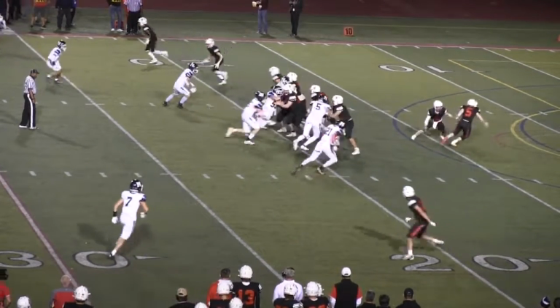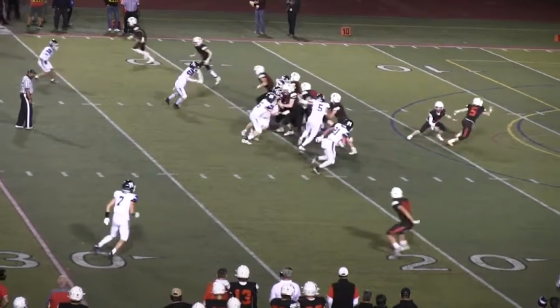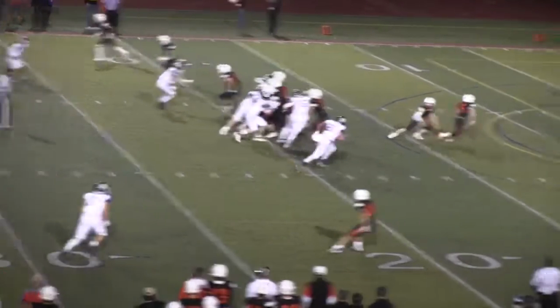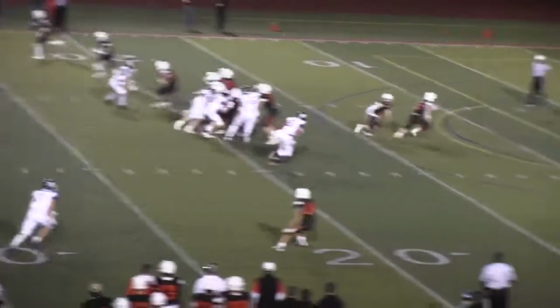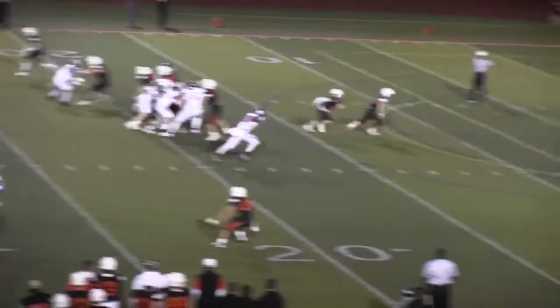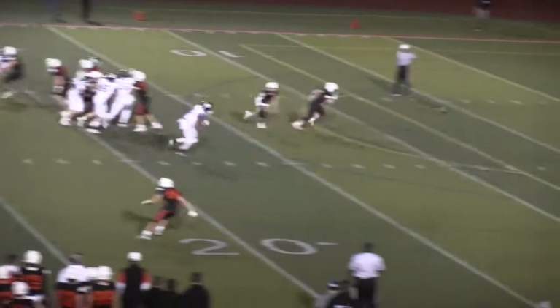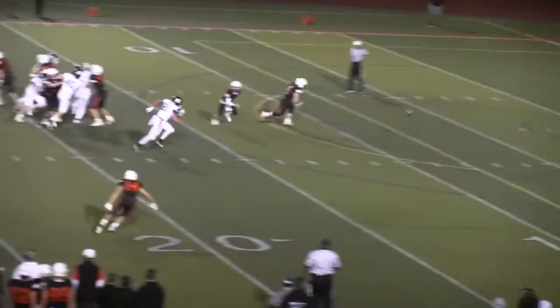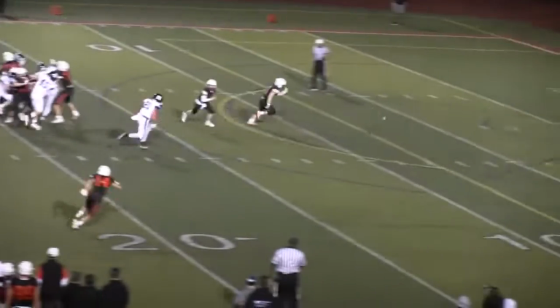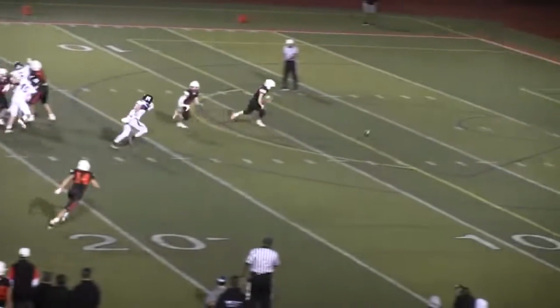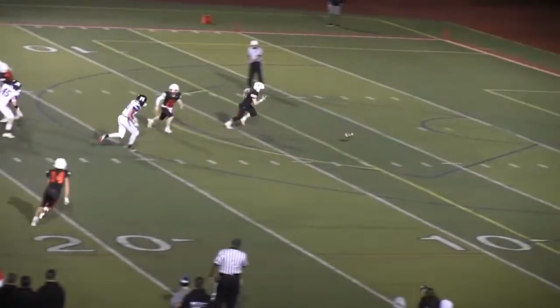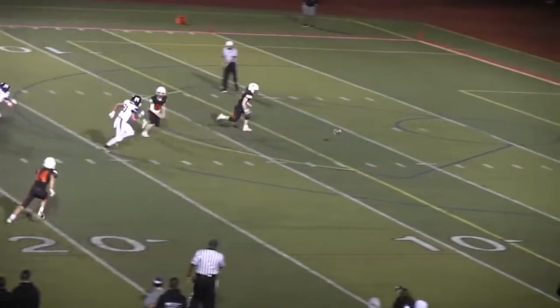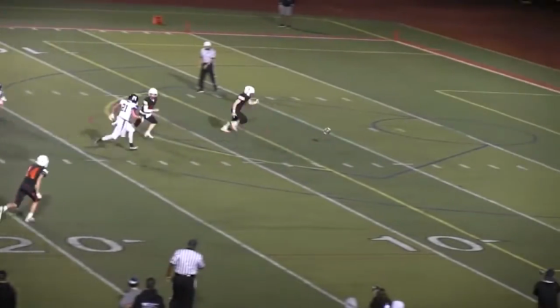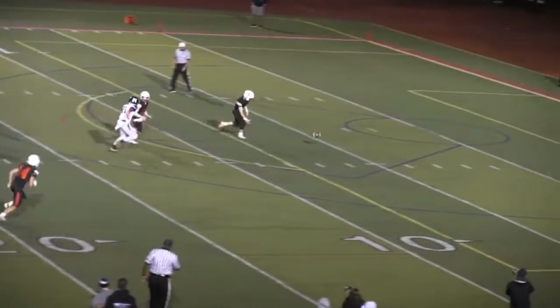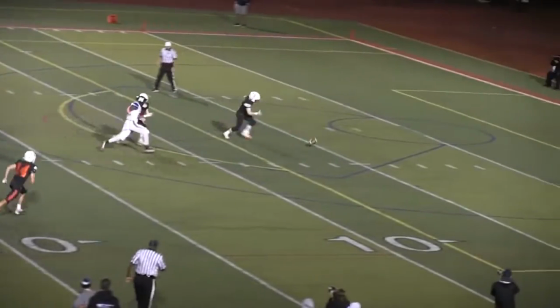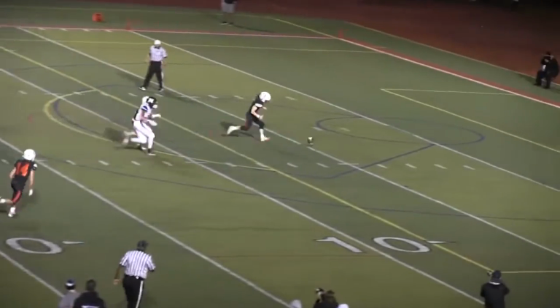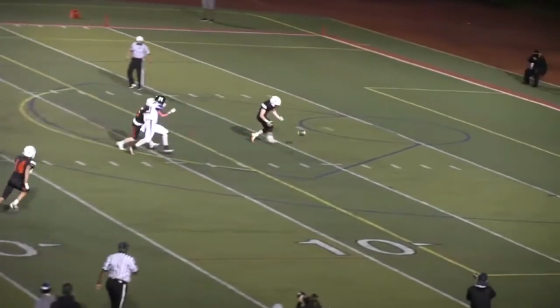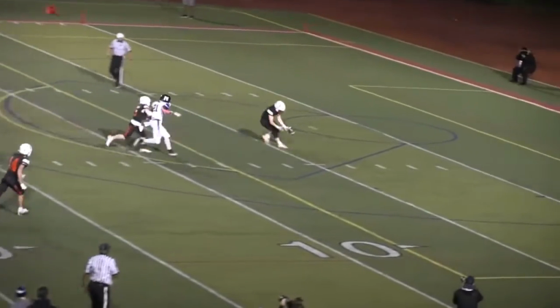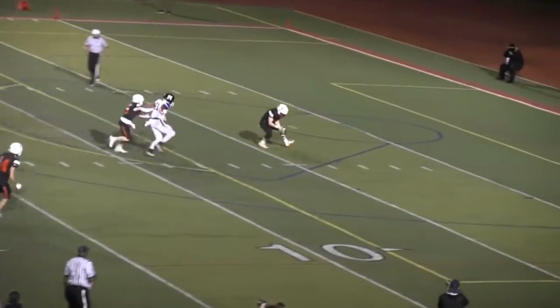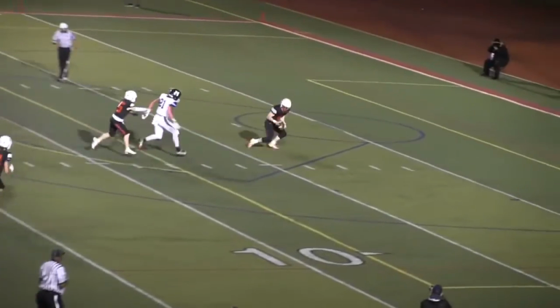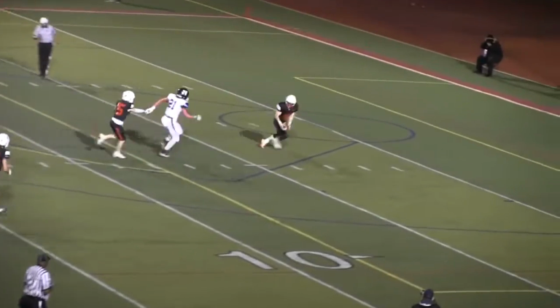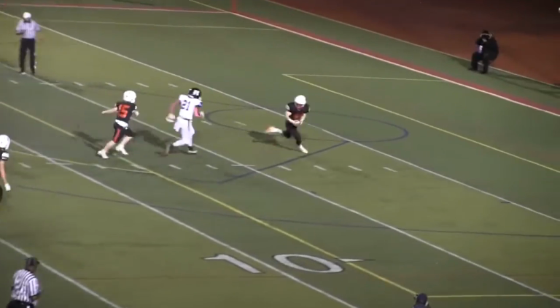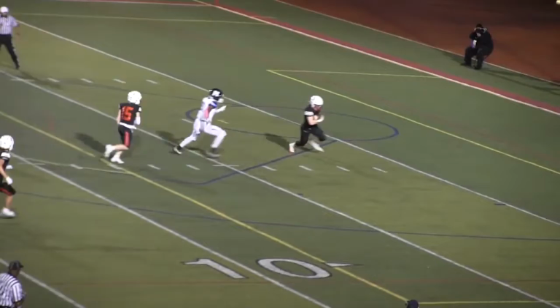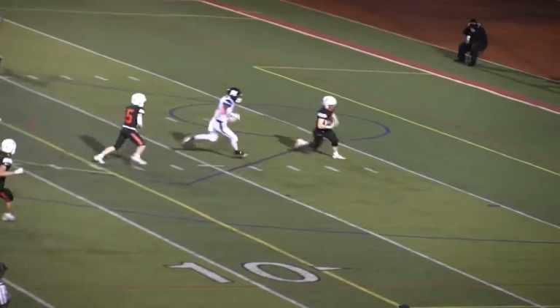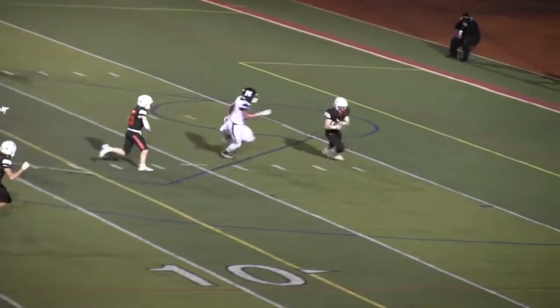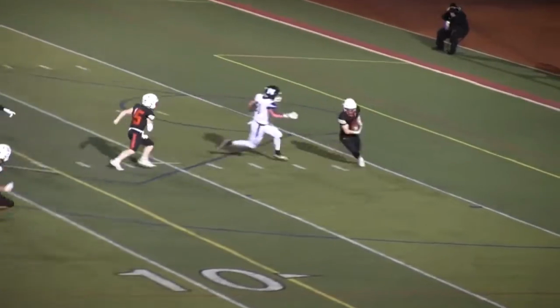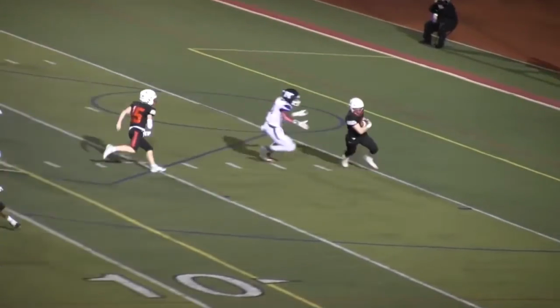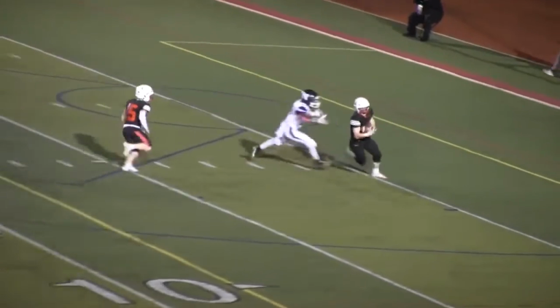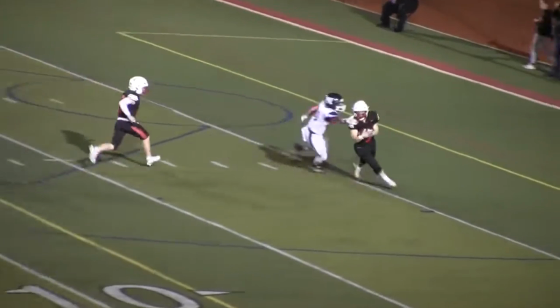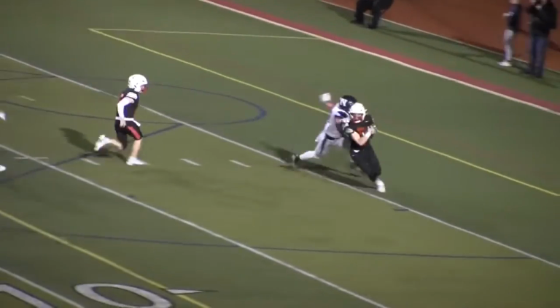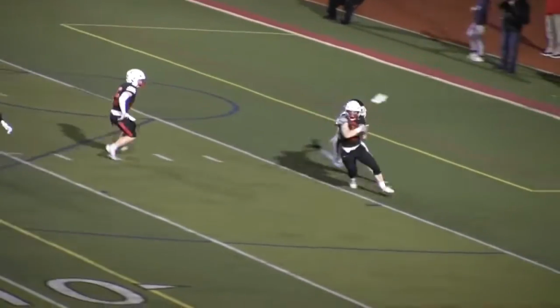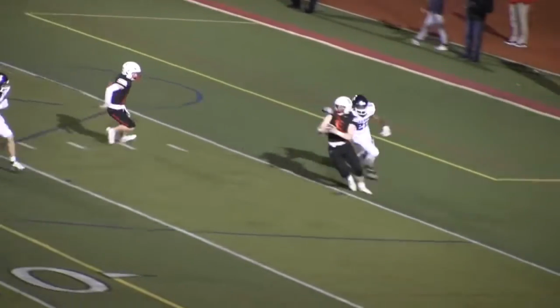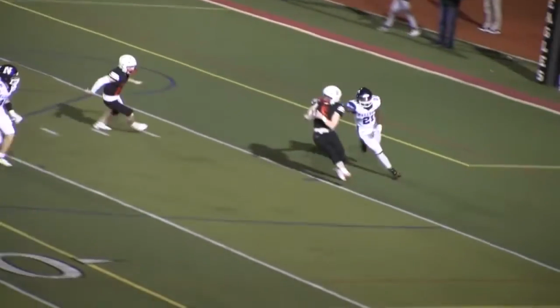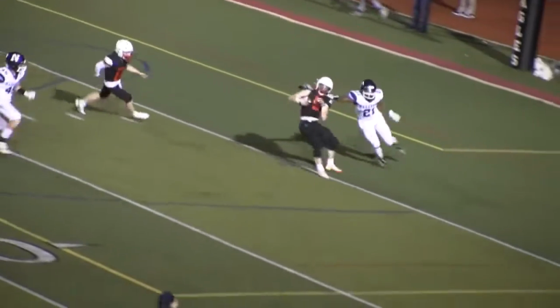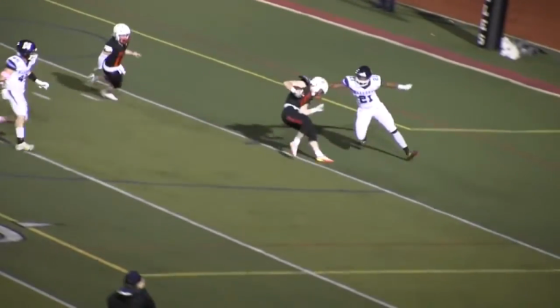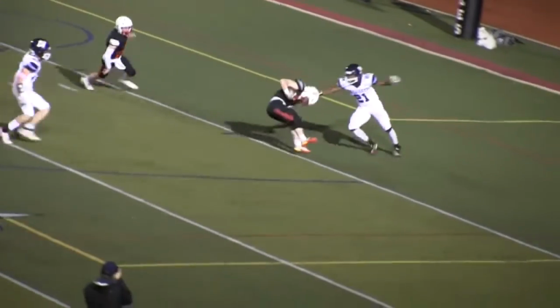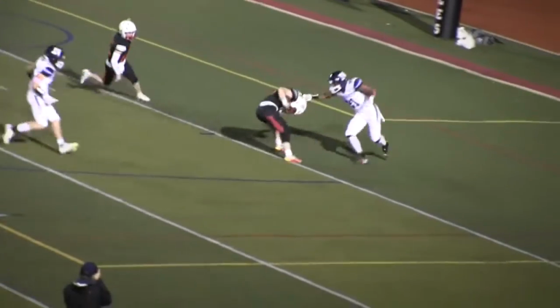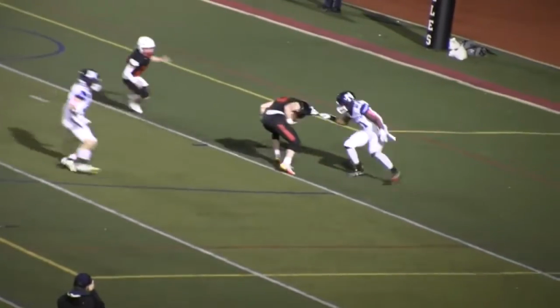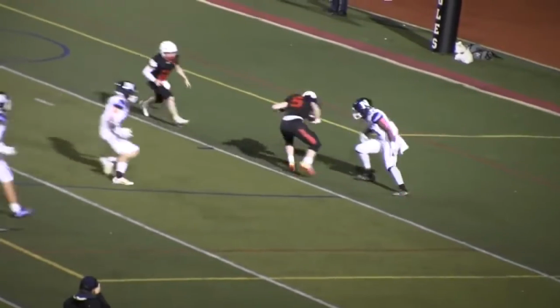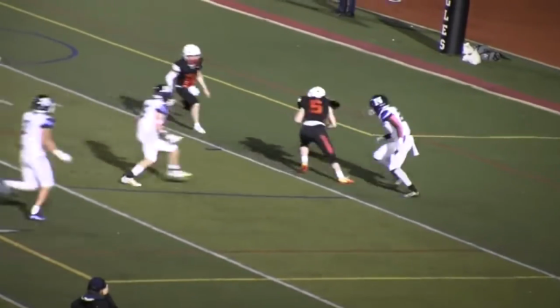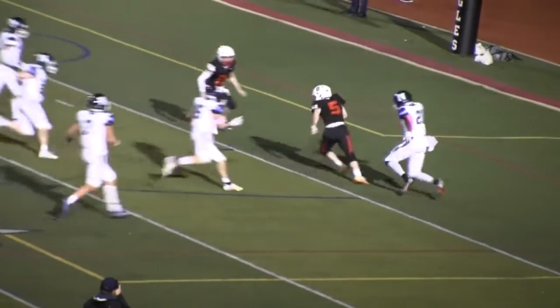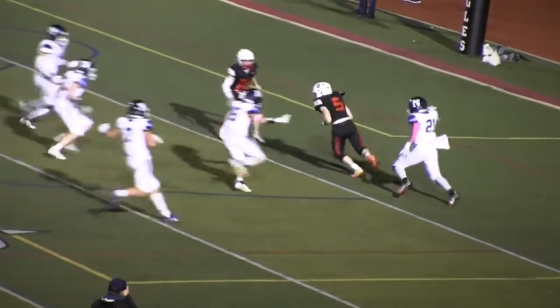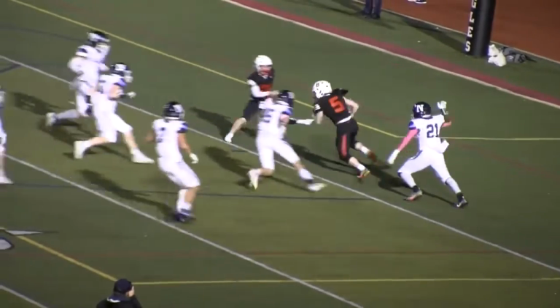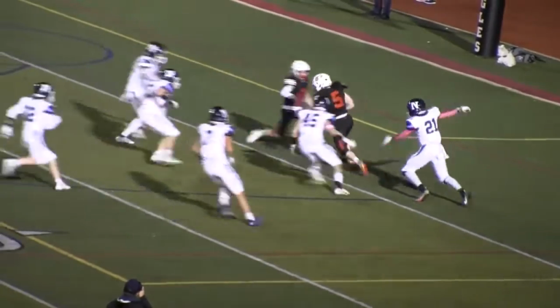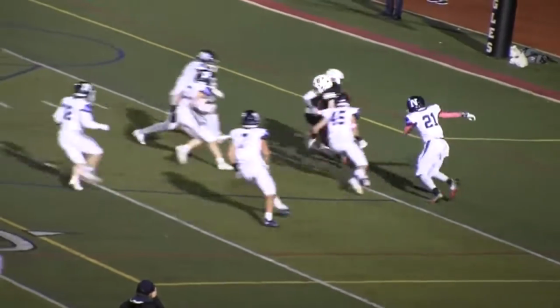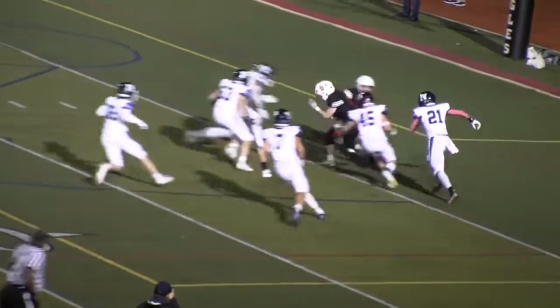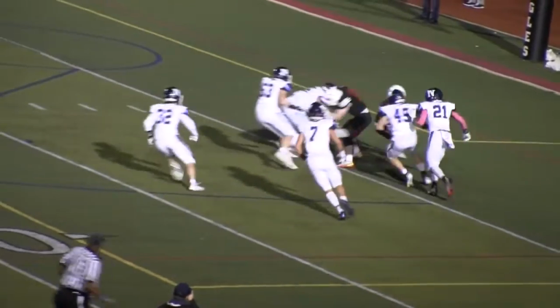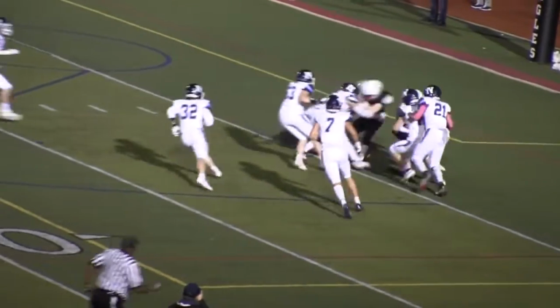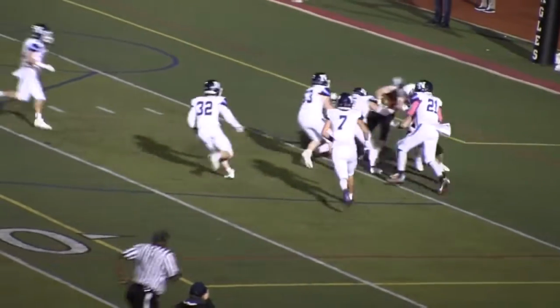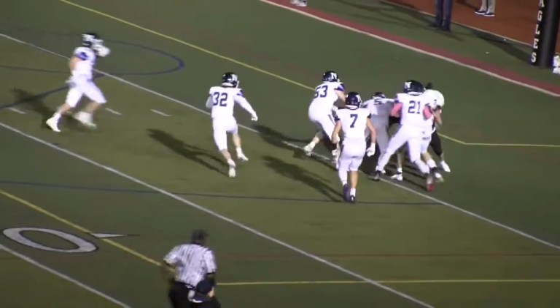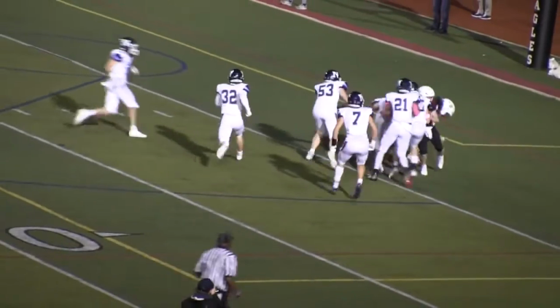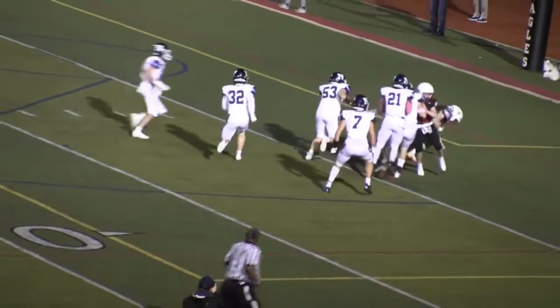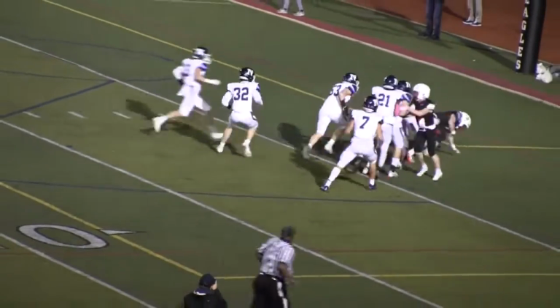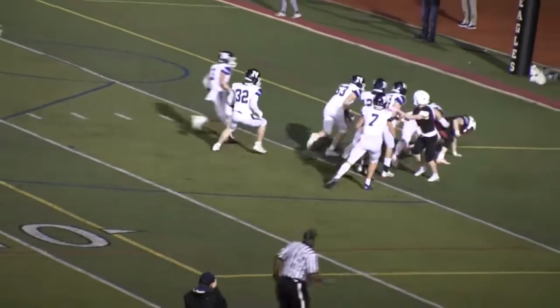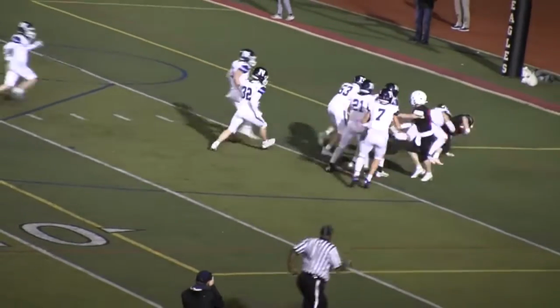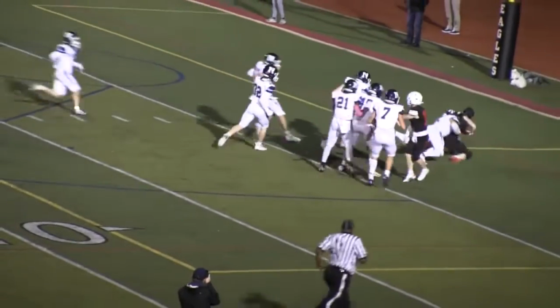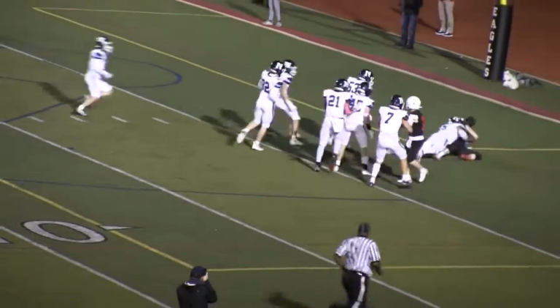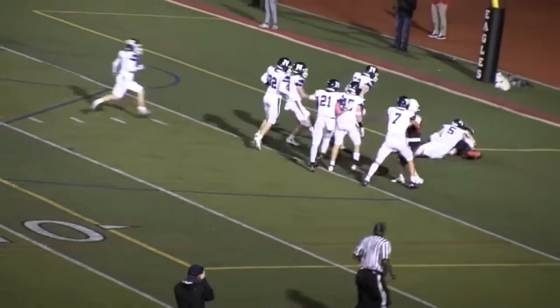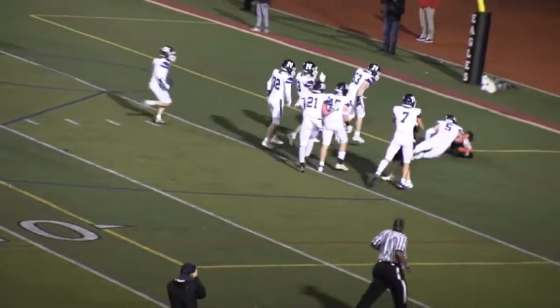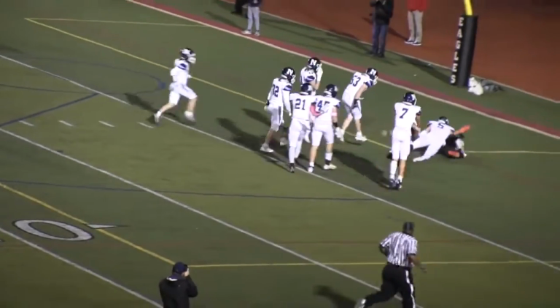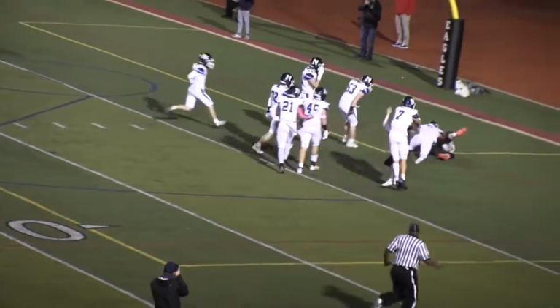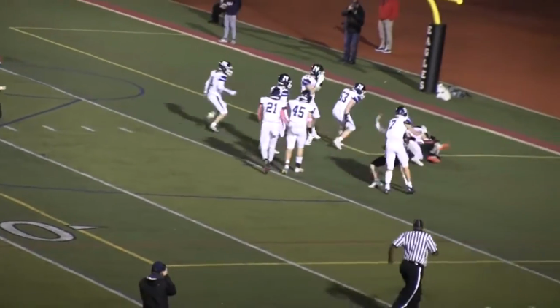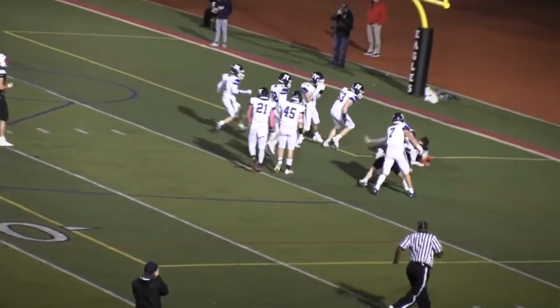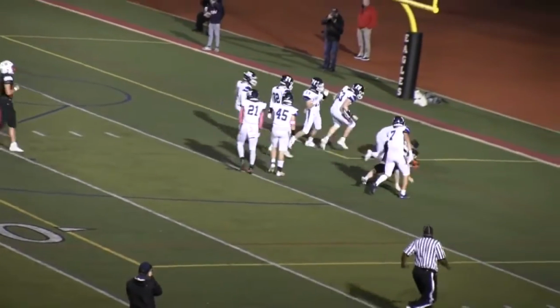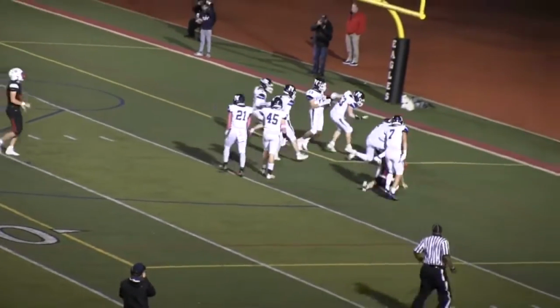Low snap. Lawler's trying to cover it up — he's running back into the end zone. He's finding his way, and that's going to be a safety.